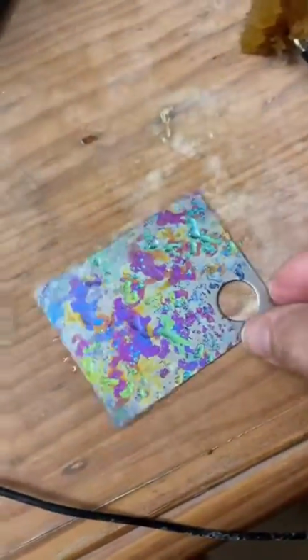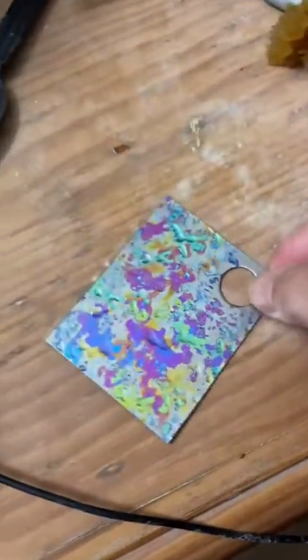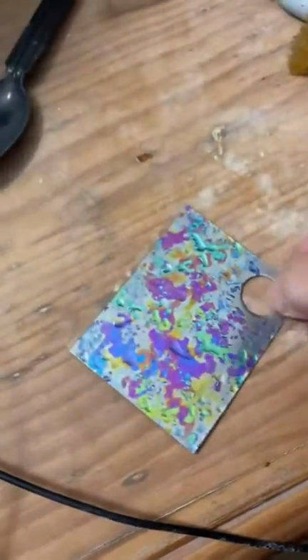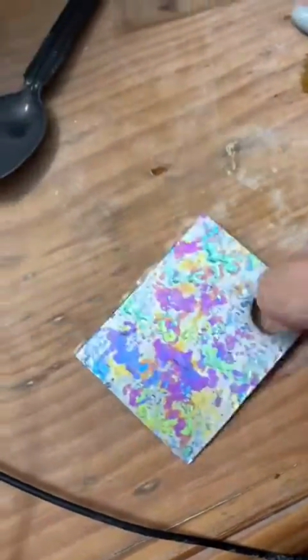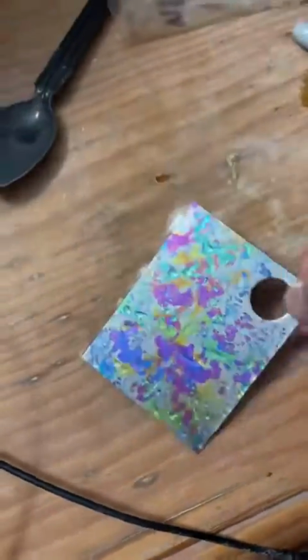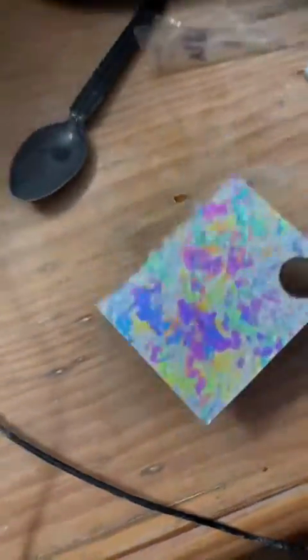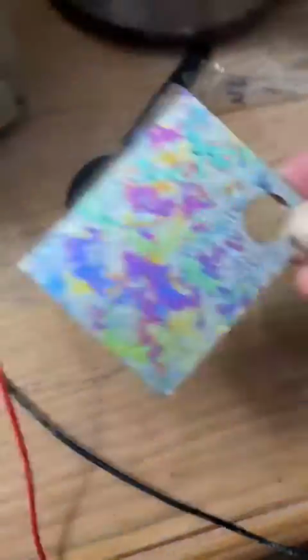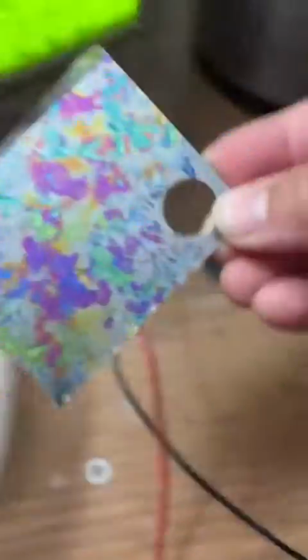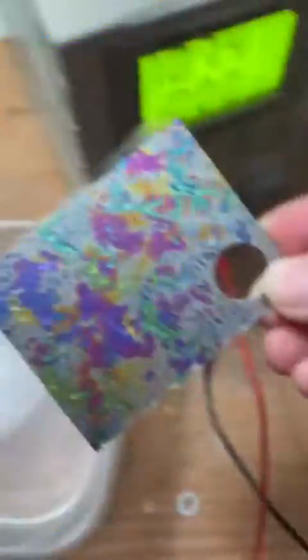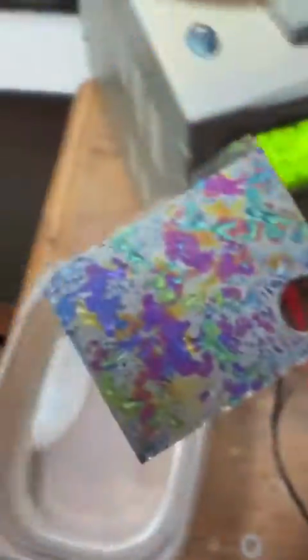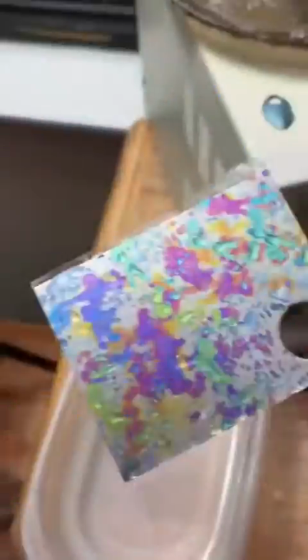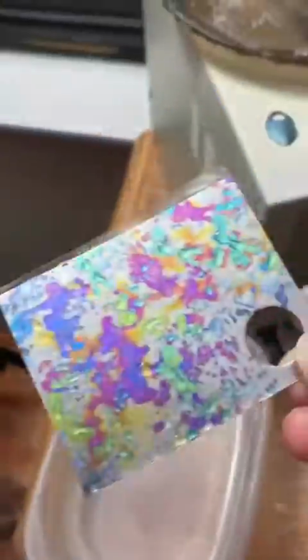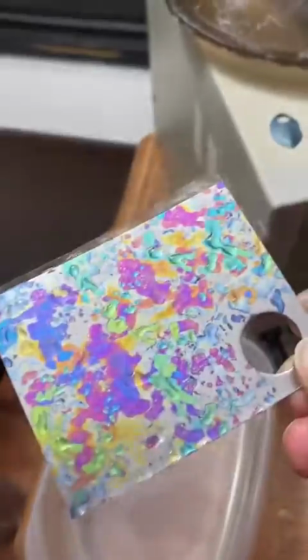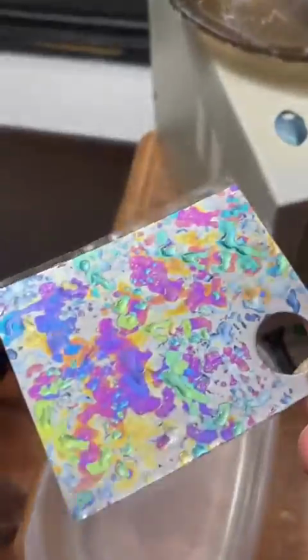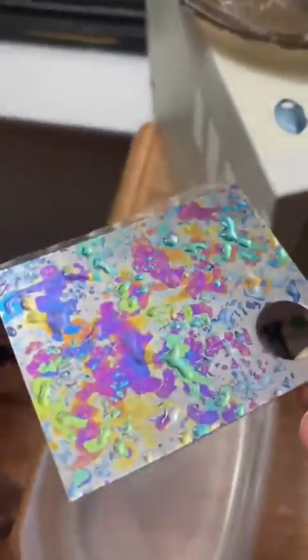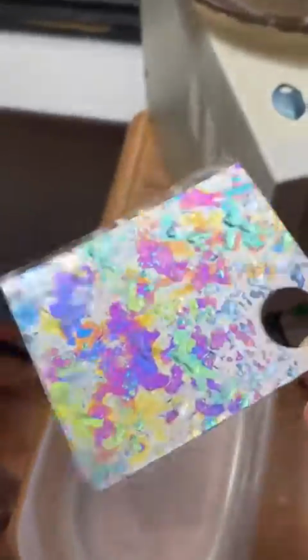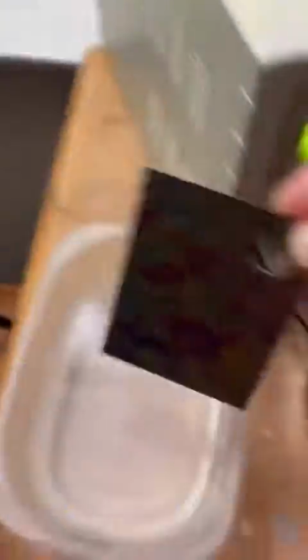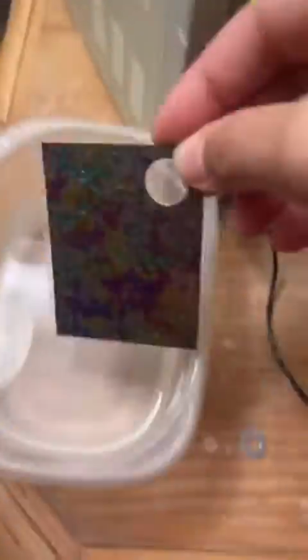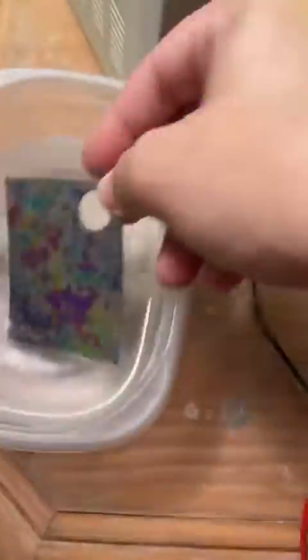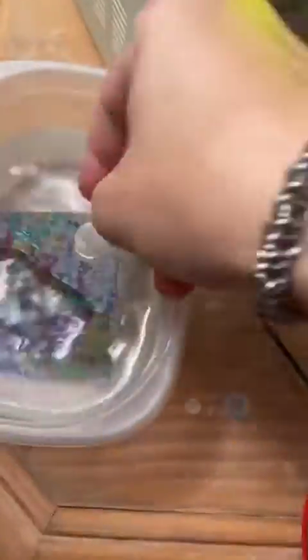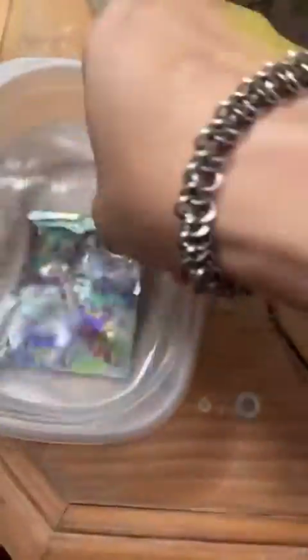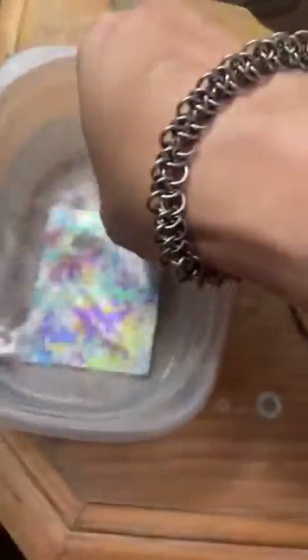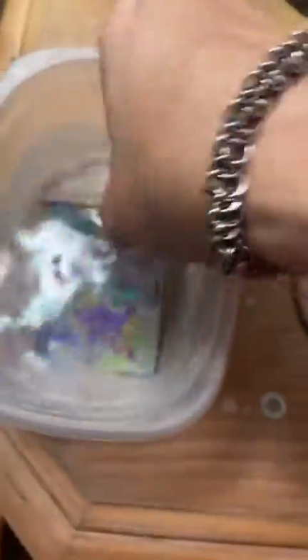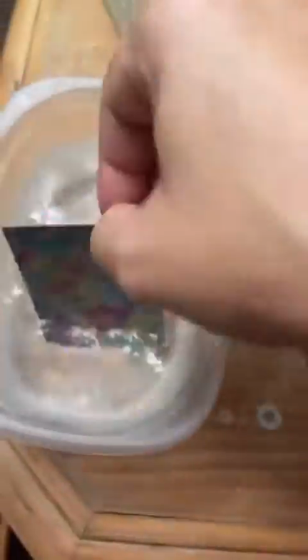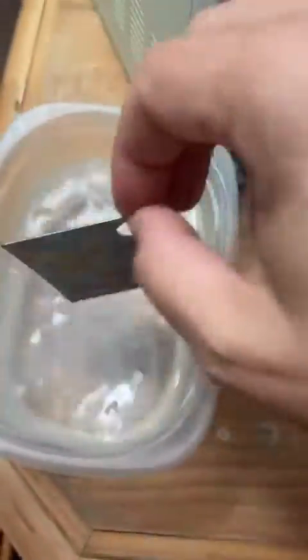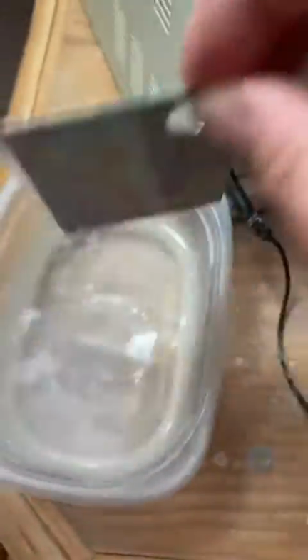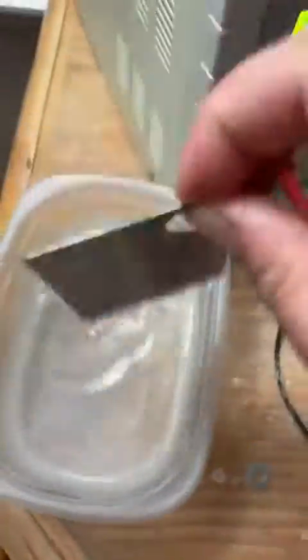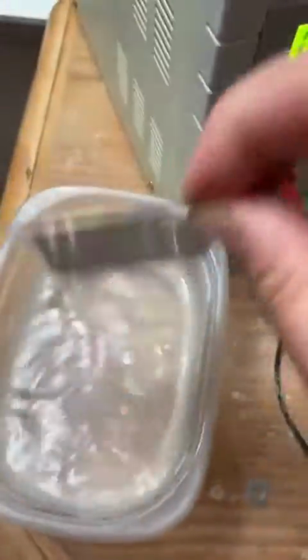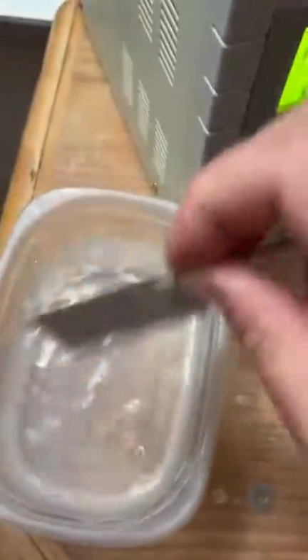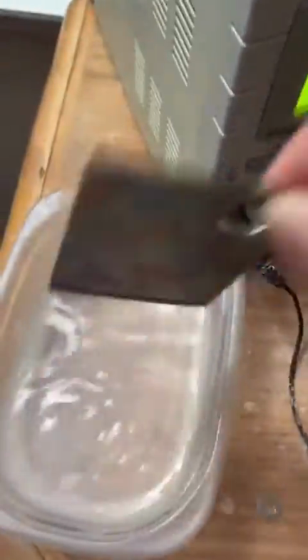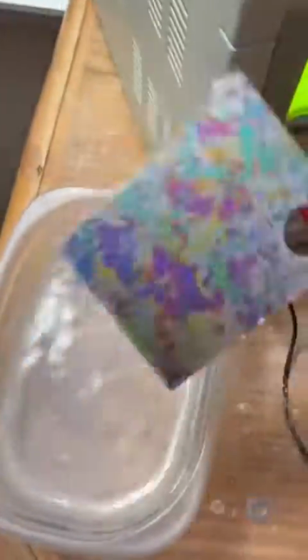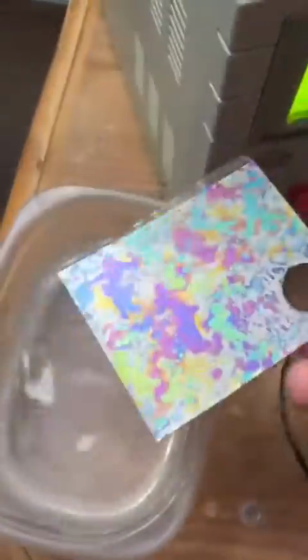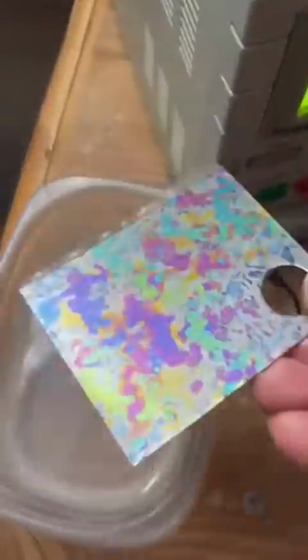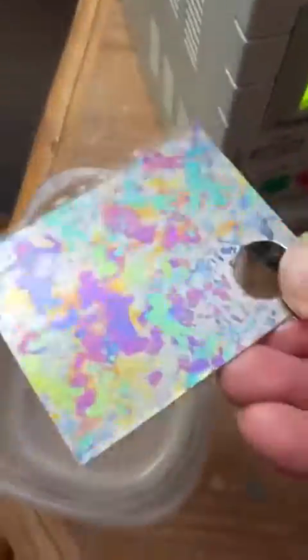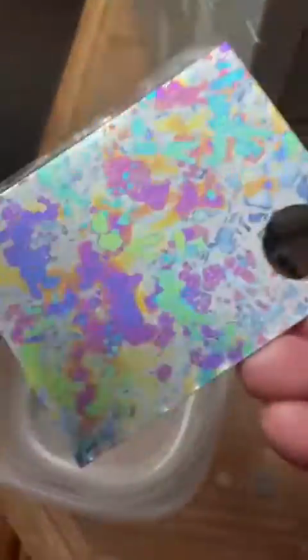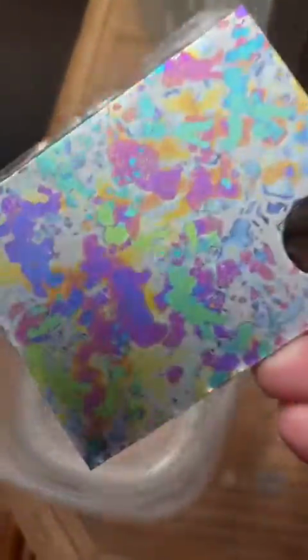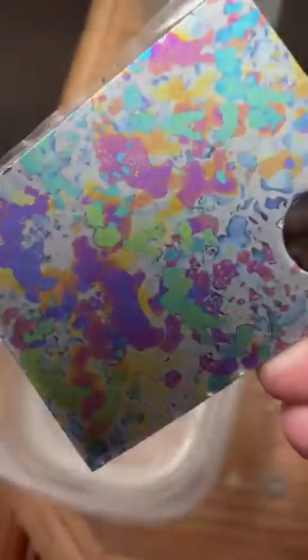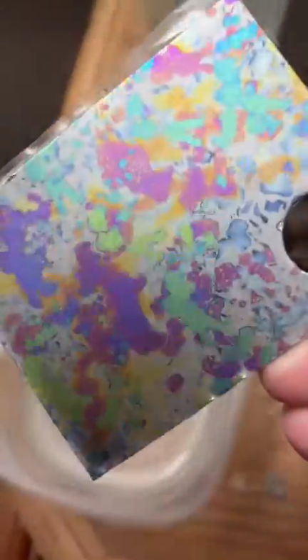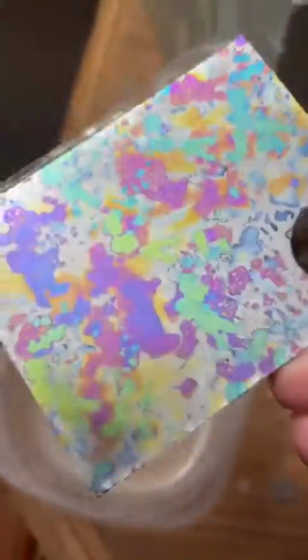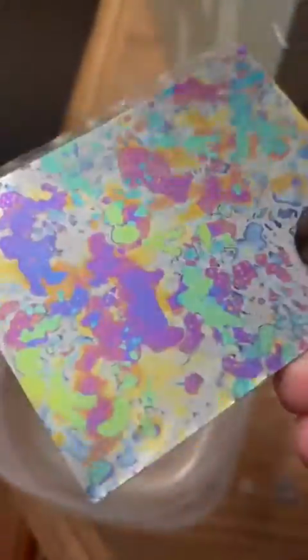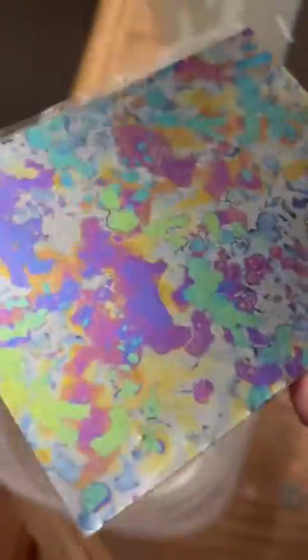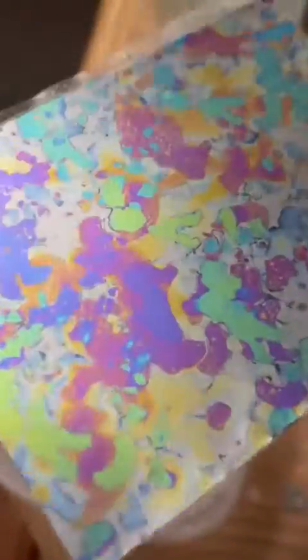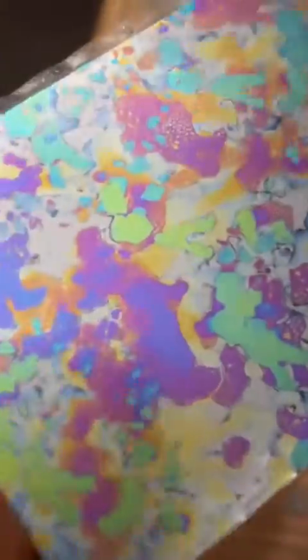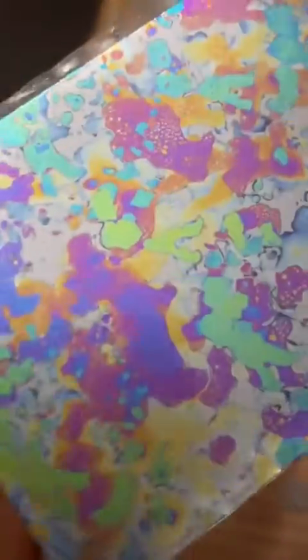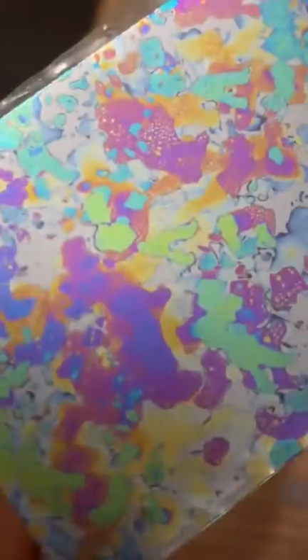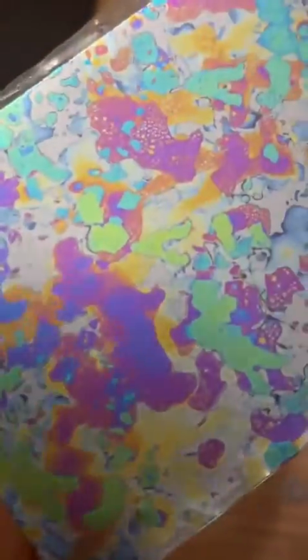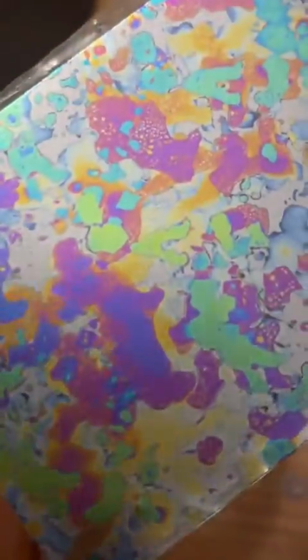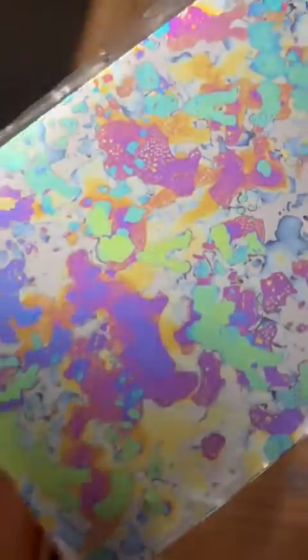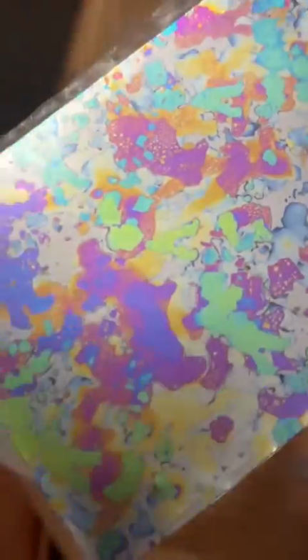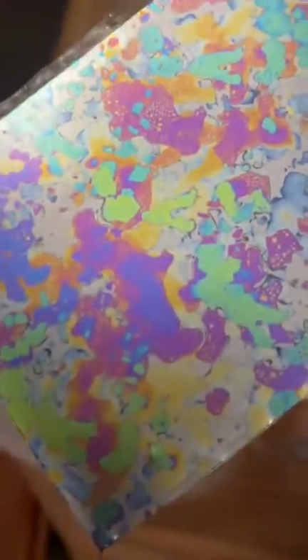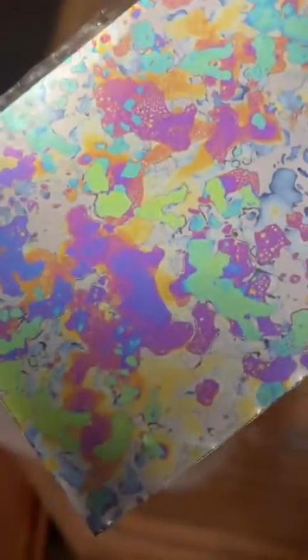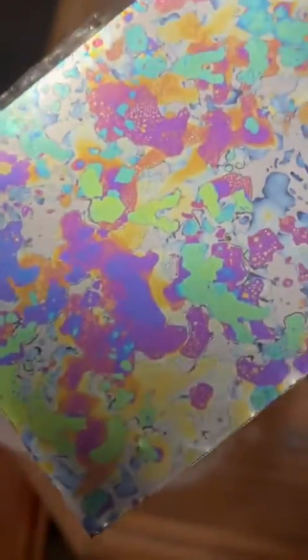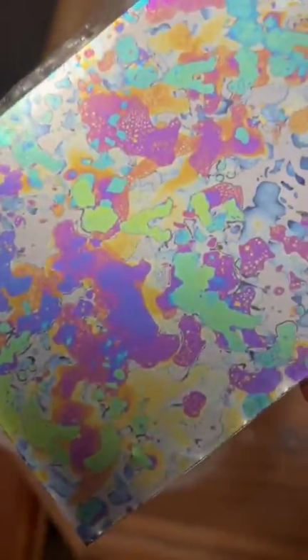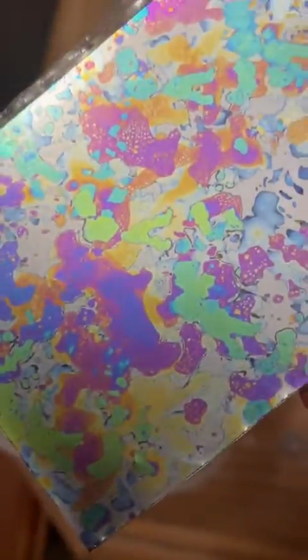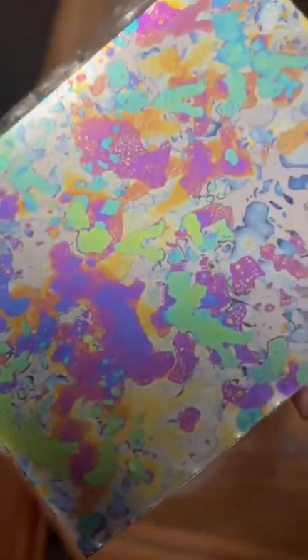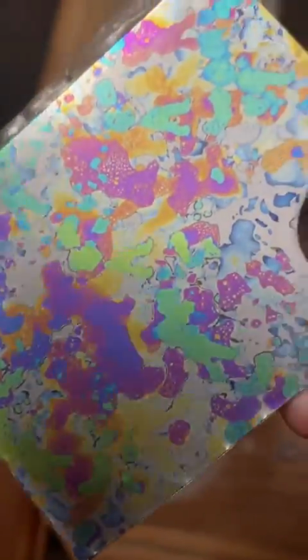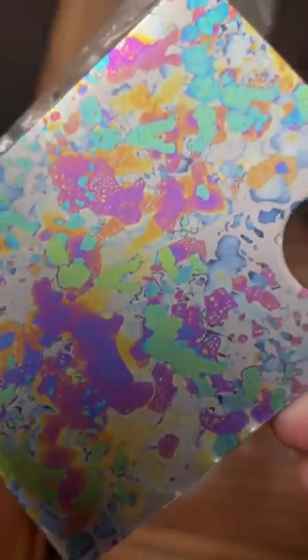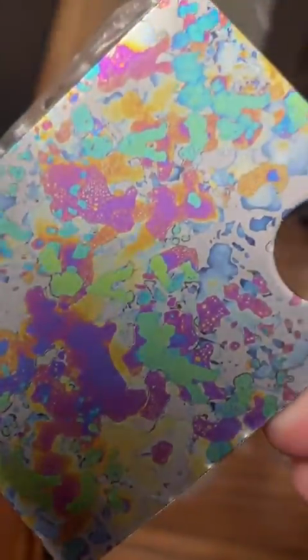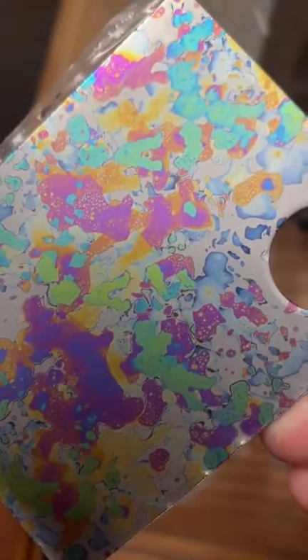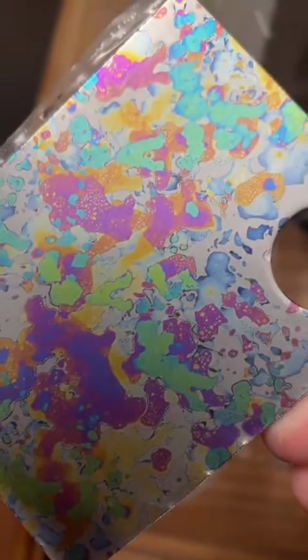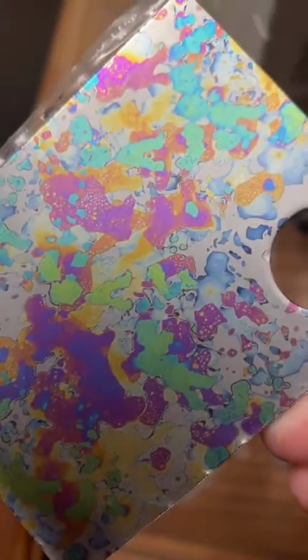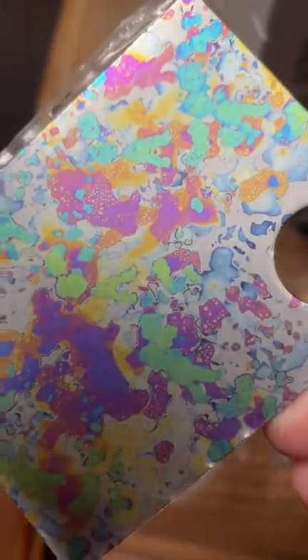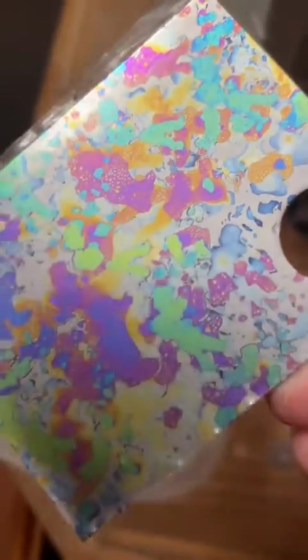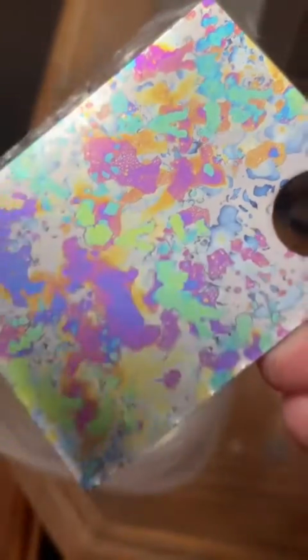That is a nice, bright variety of colours. Rinse the baking soda off, and we've got this beautiful, vivid palette. Perfect.